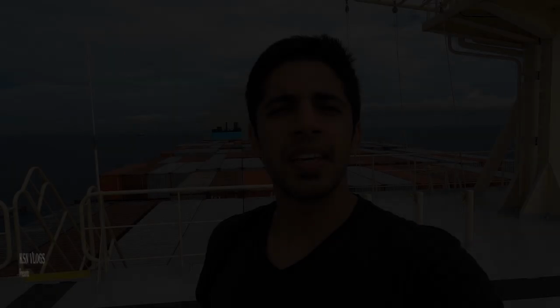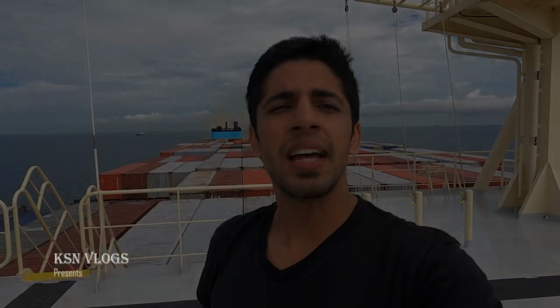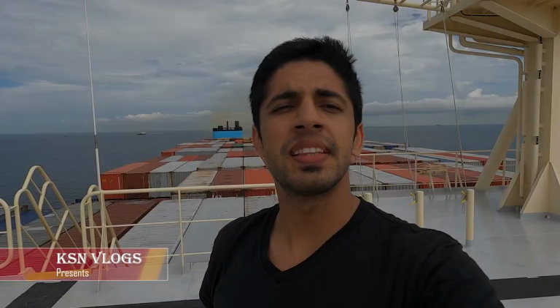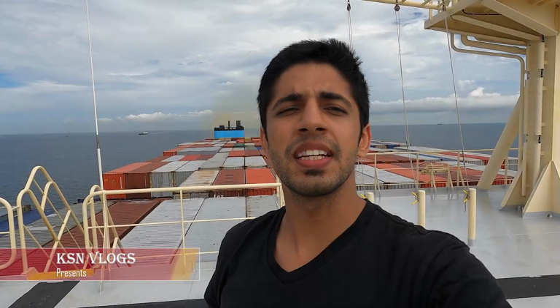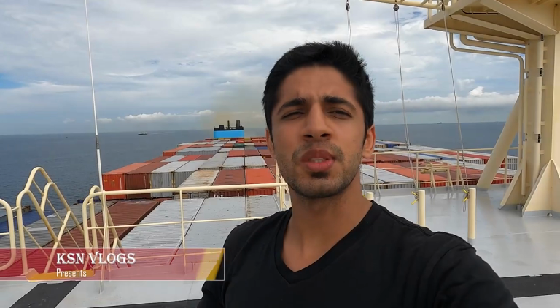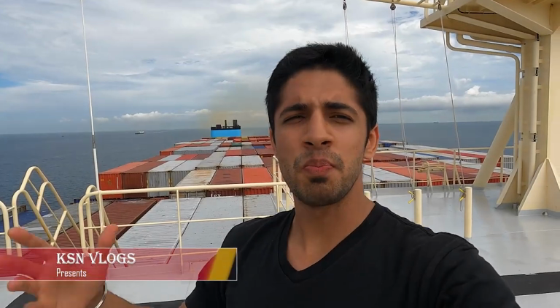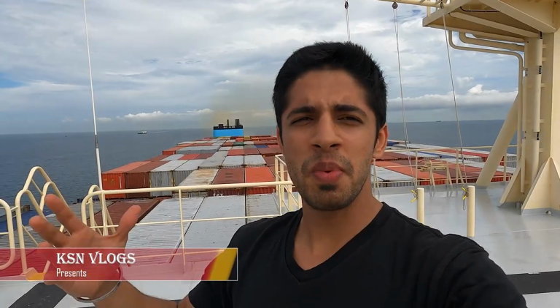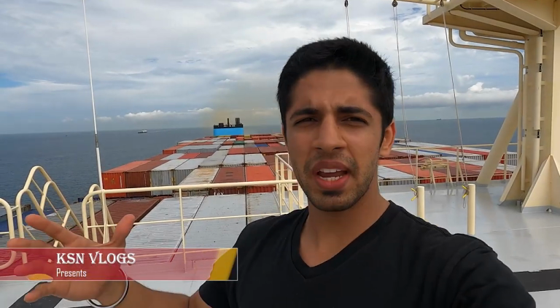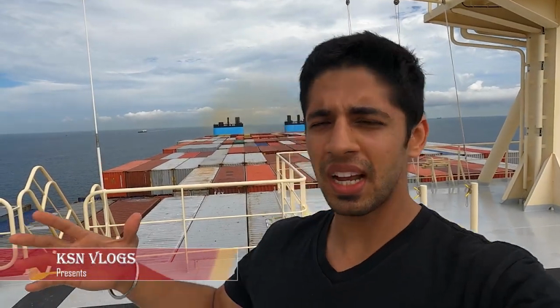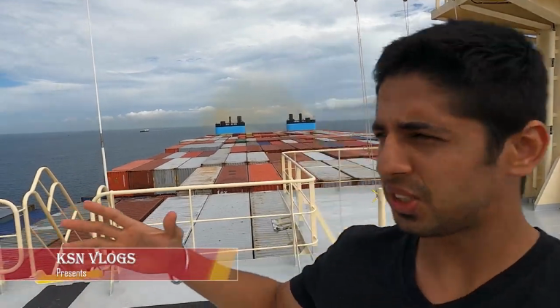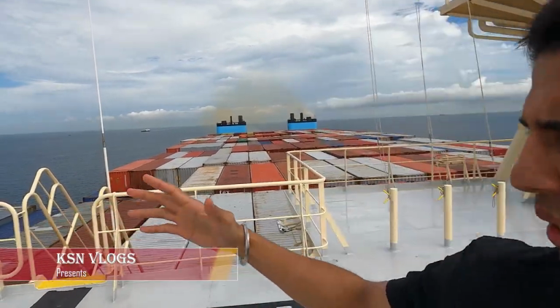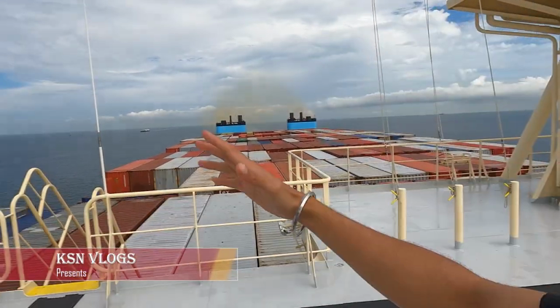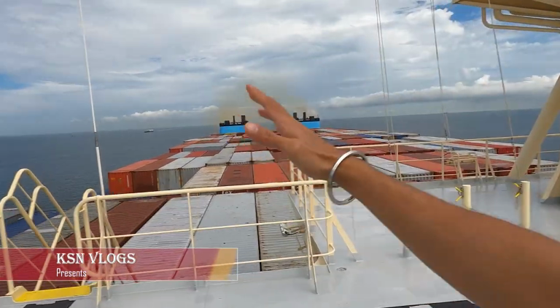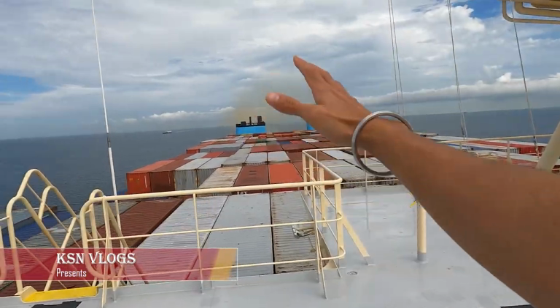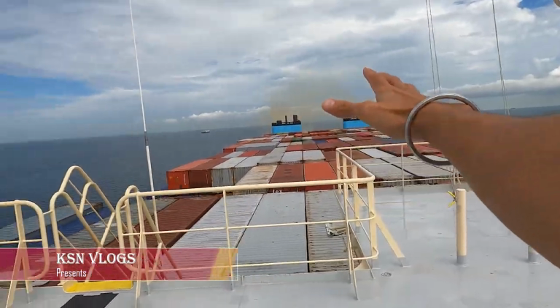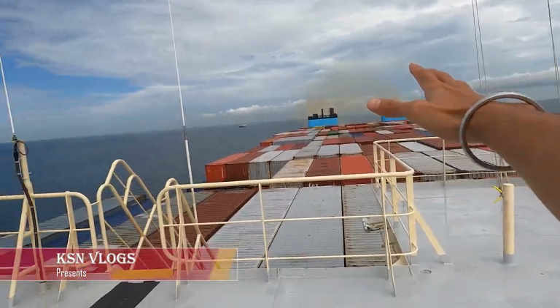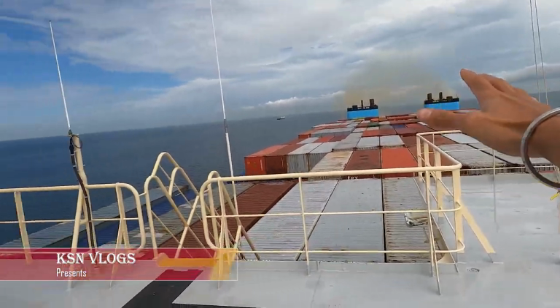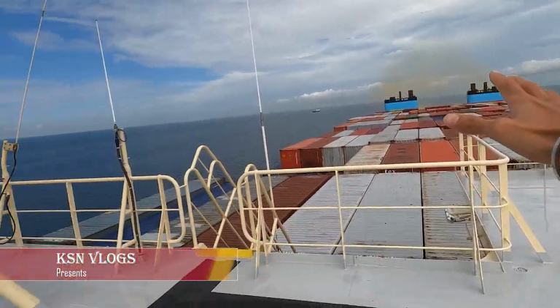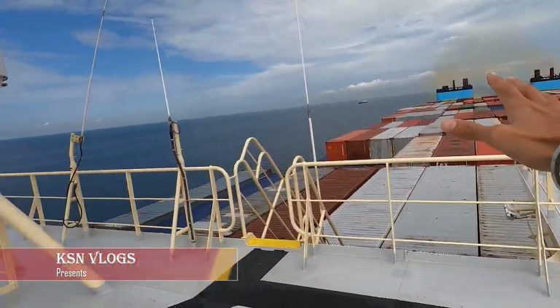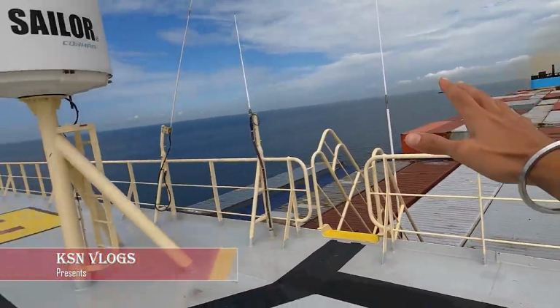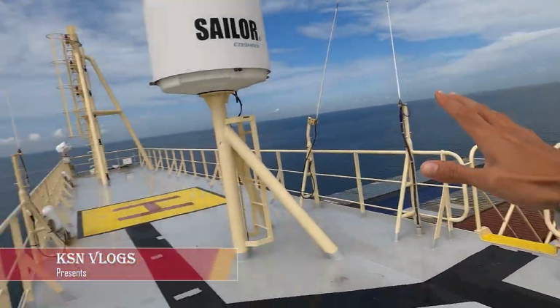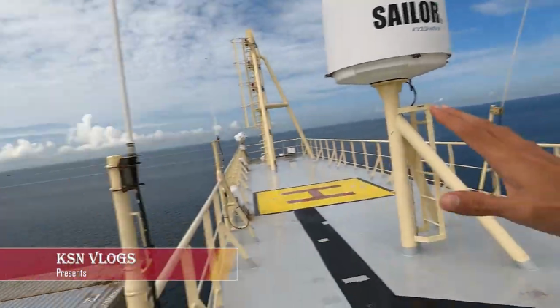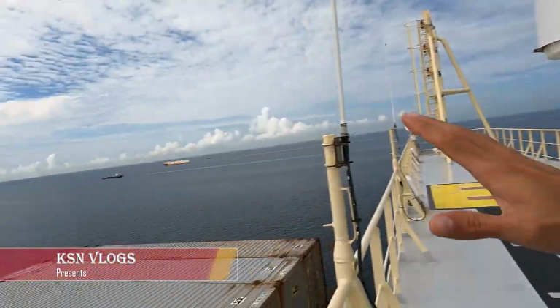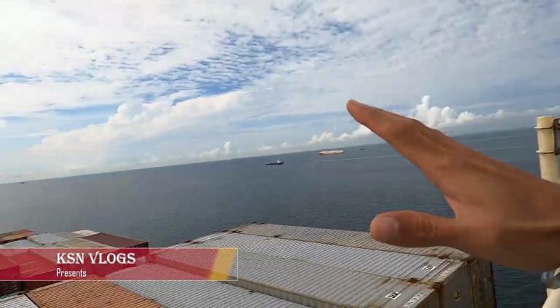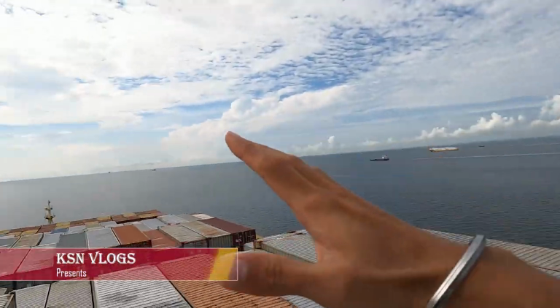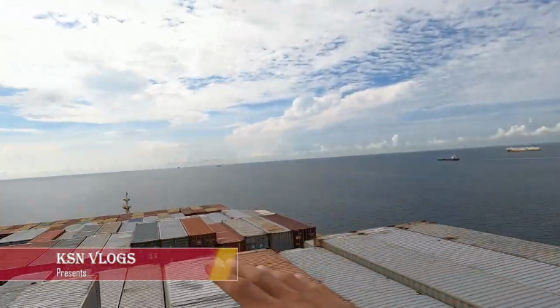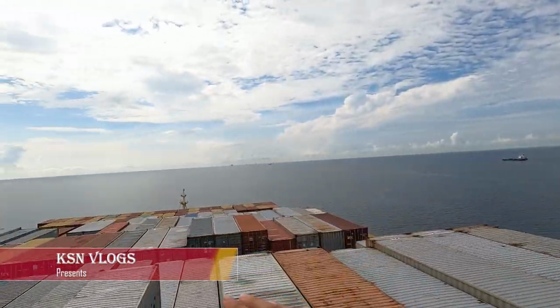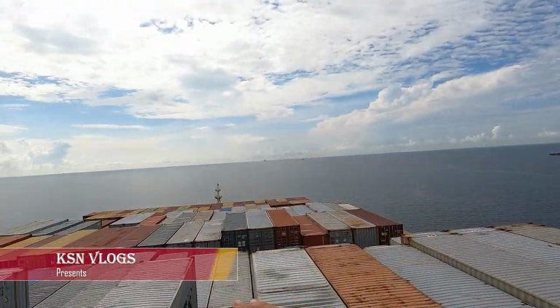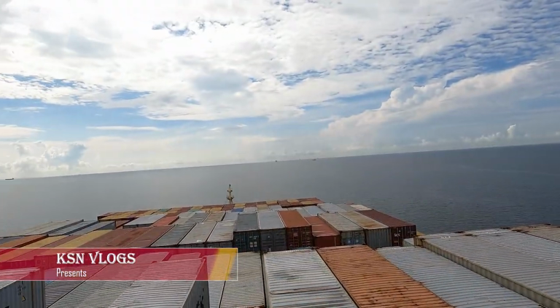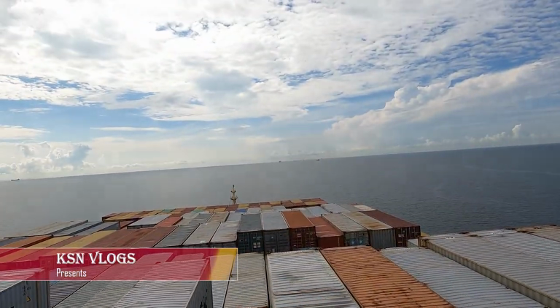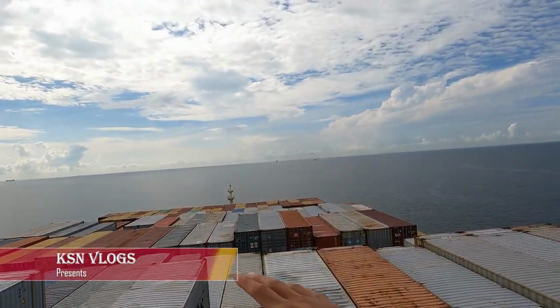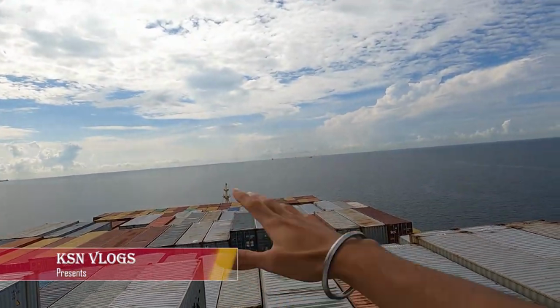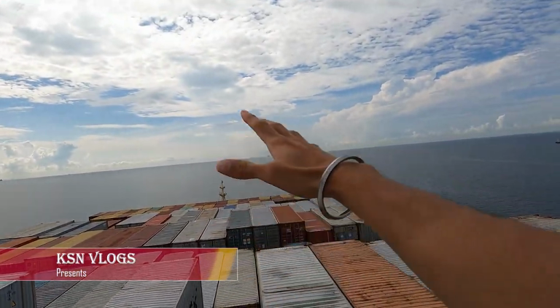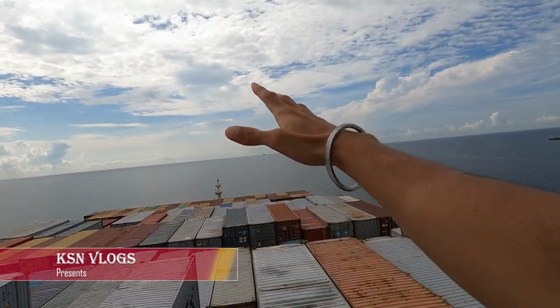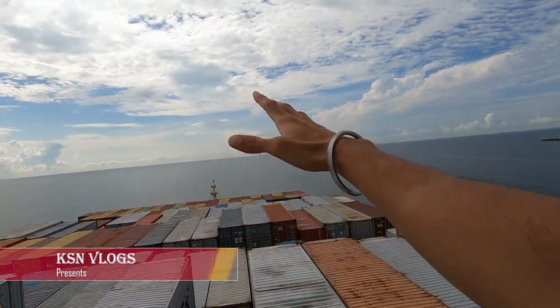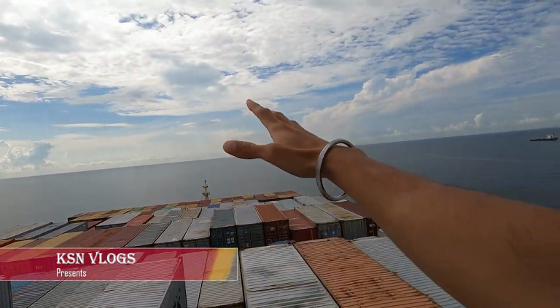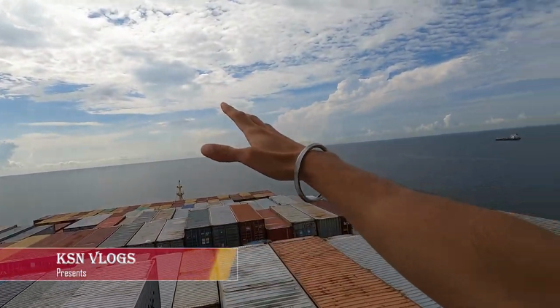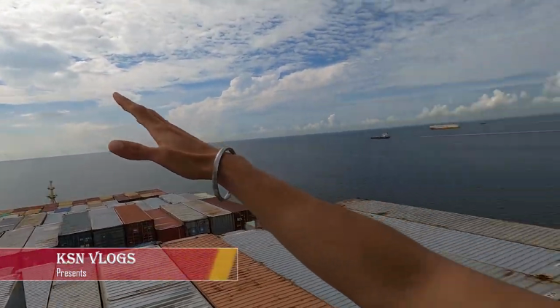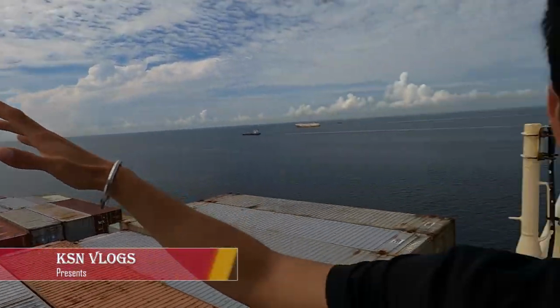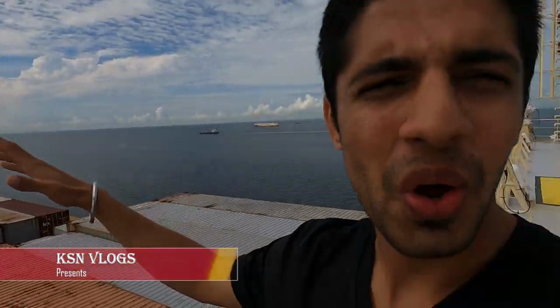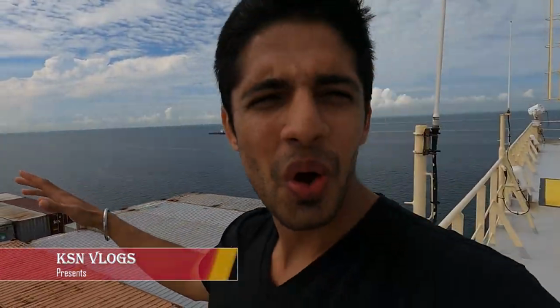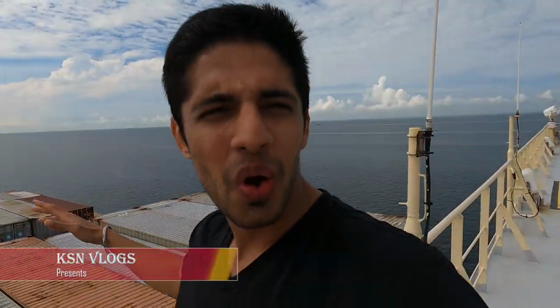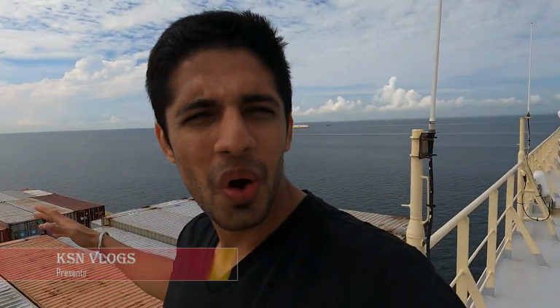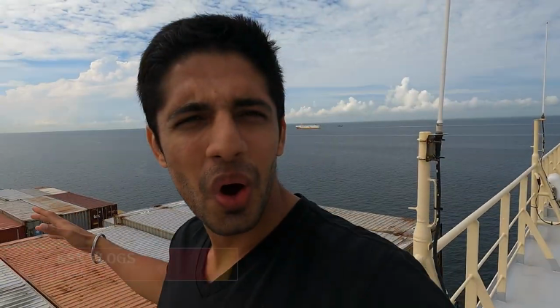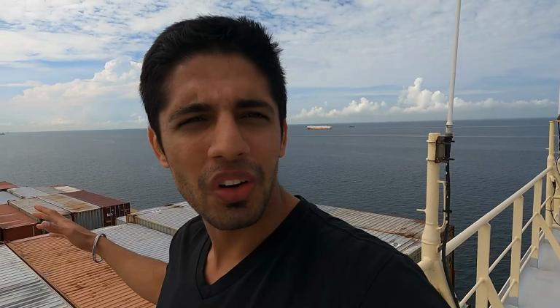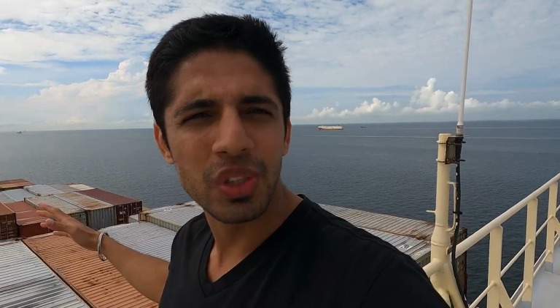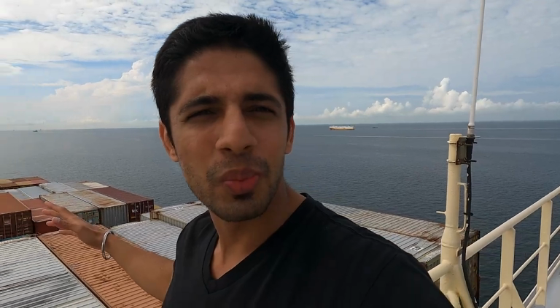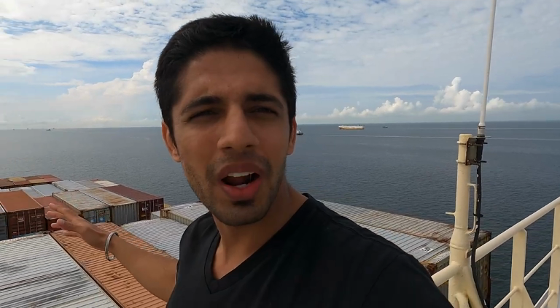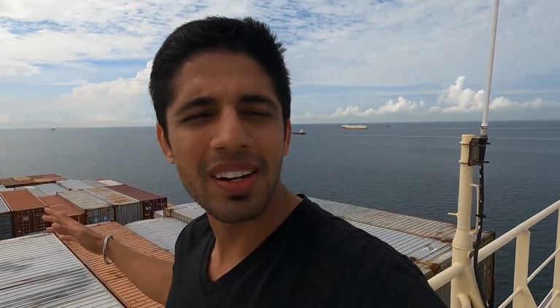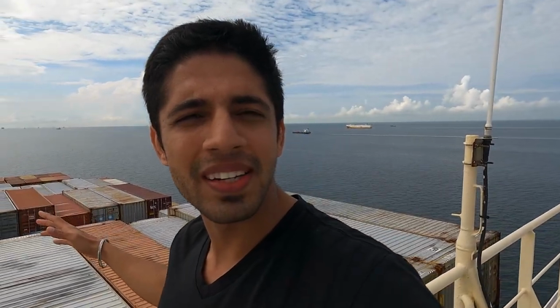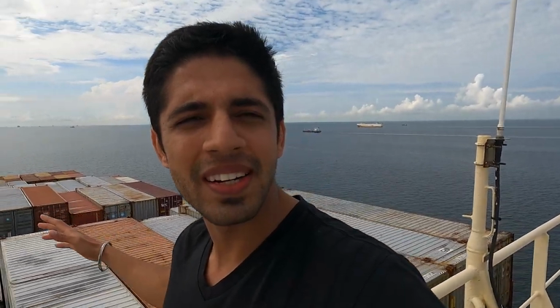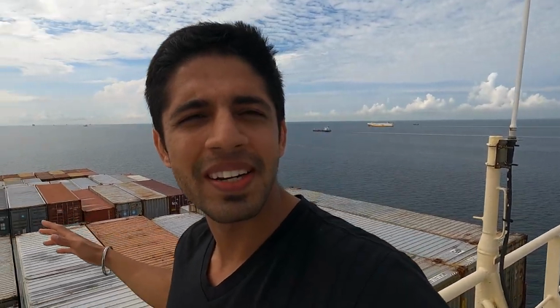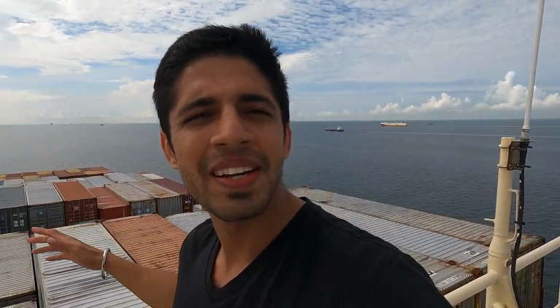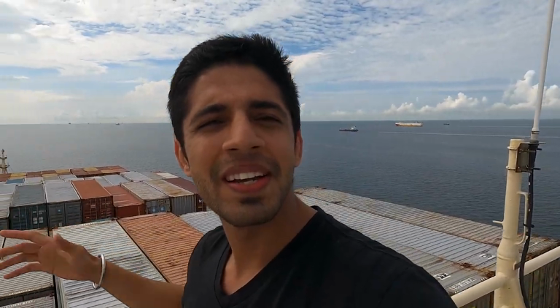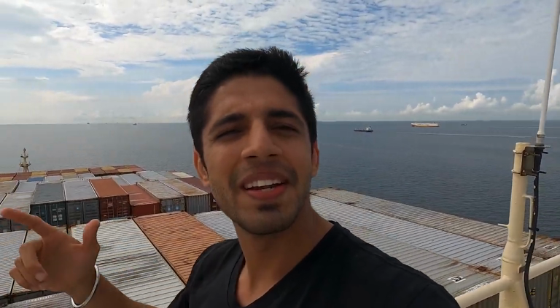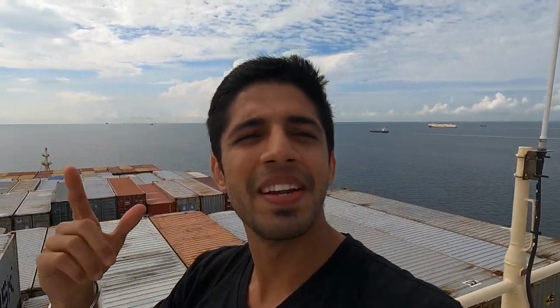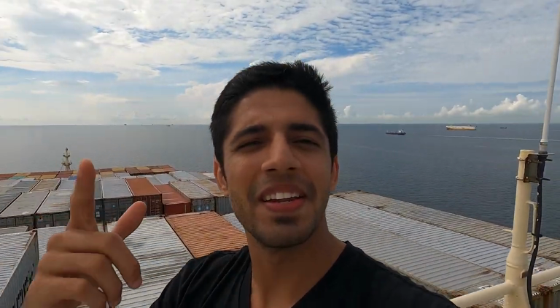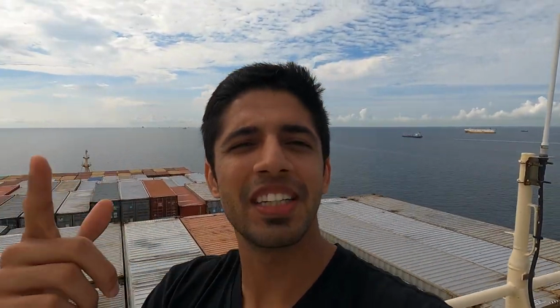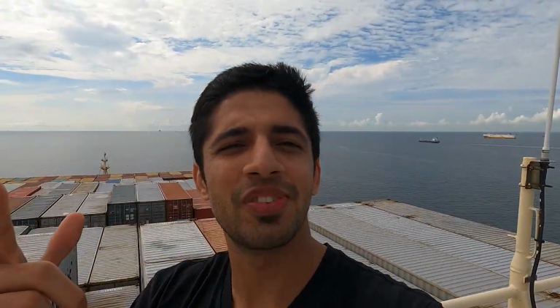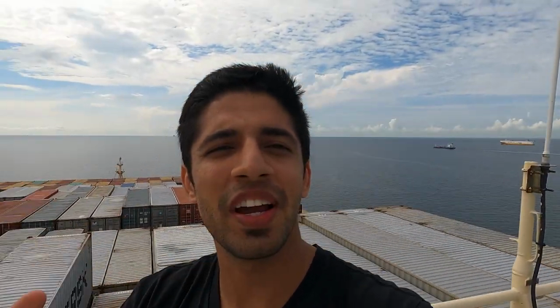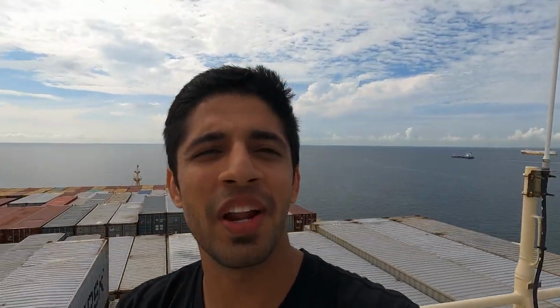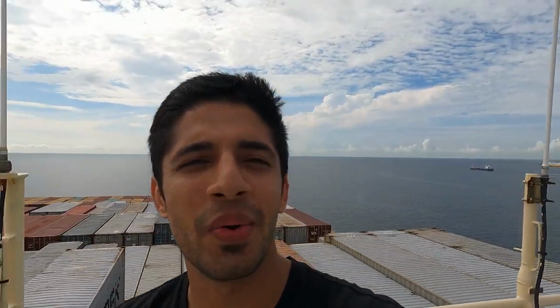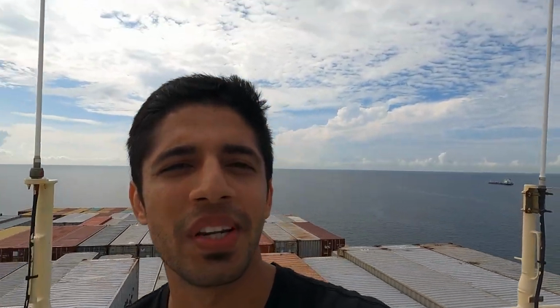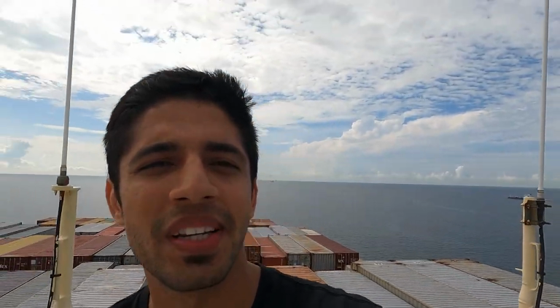Can this mega ship cross the Strait of Gibraltar? Let's find out.